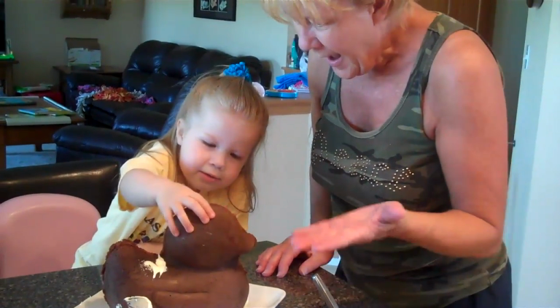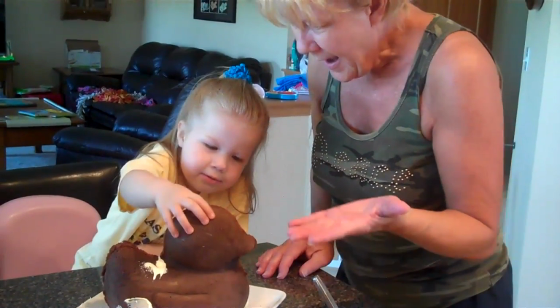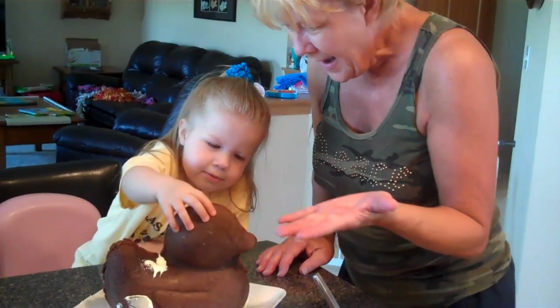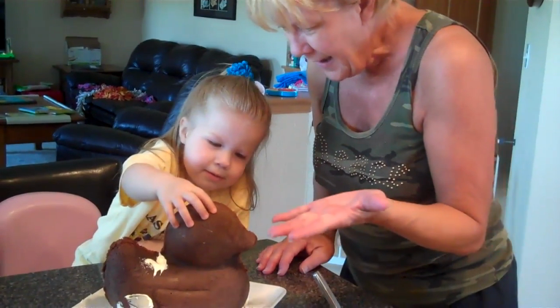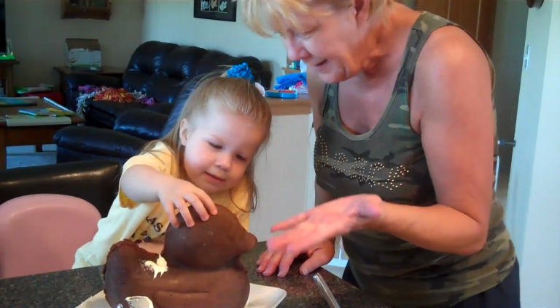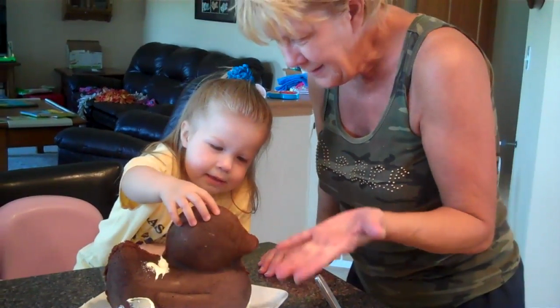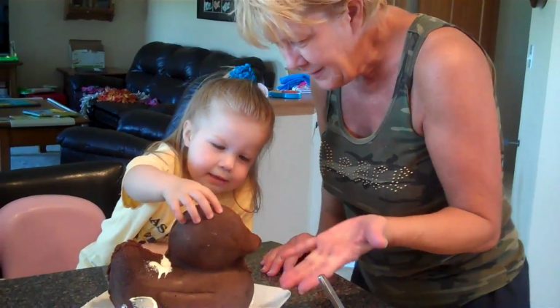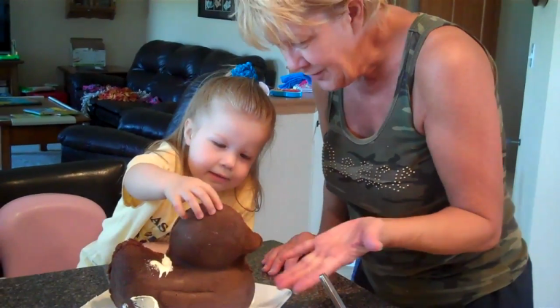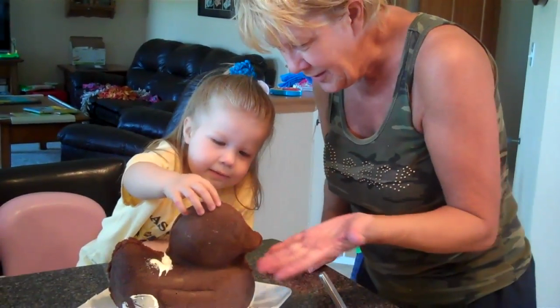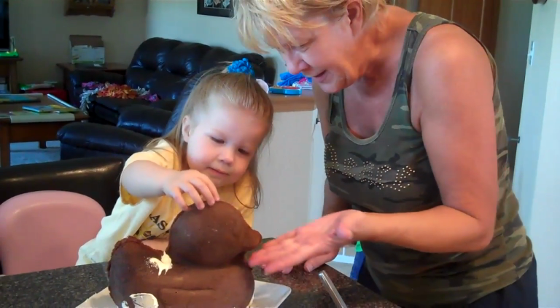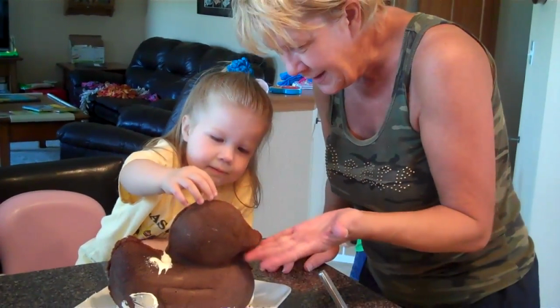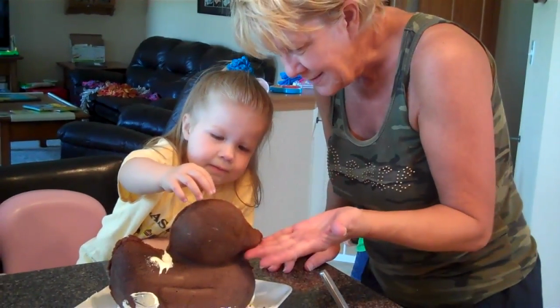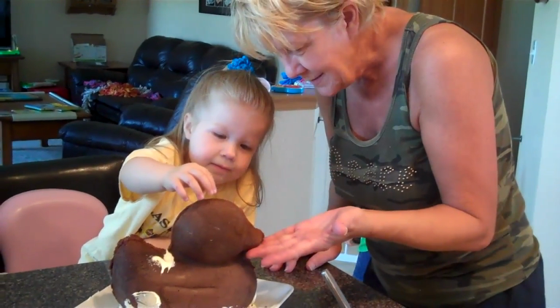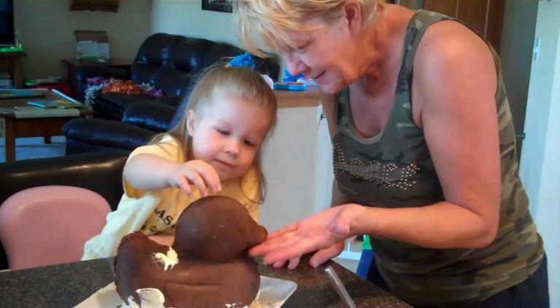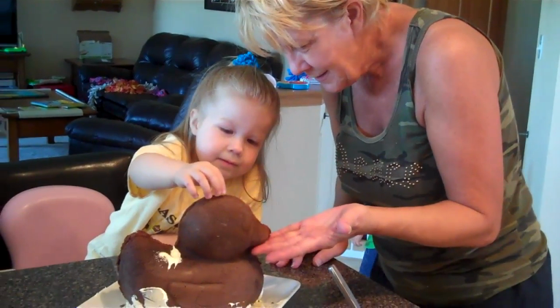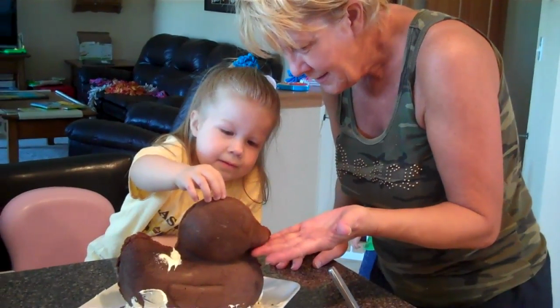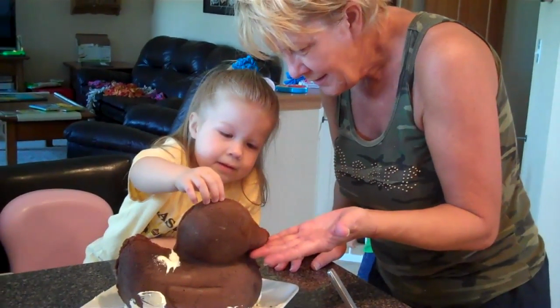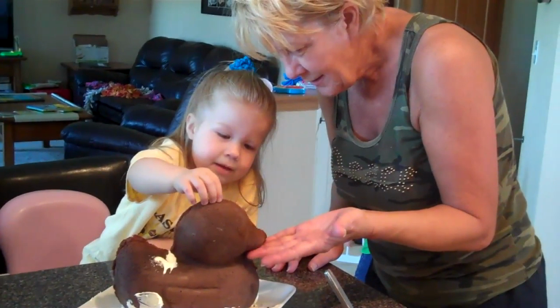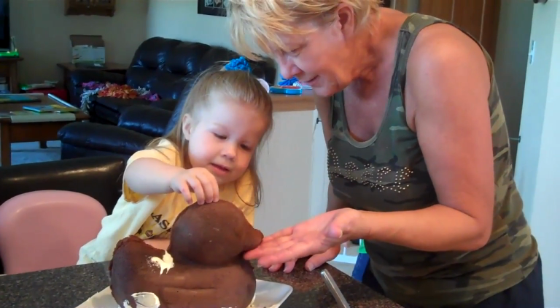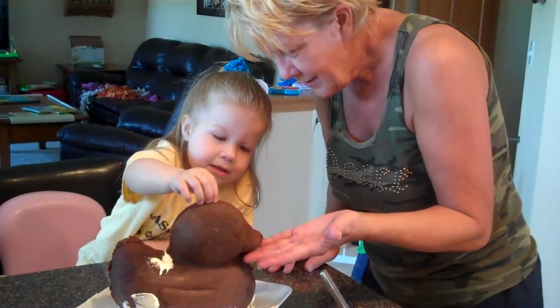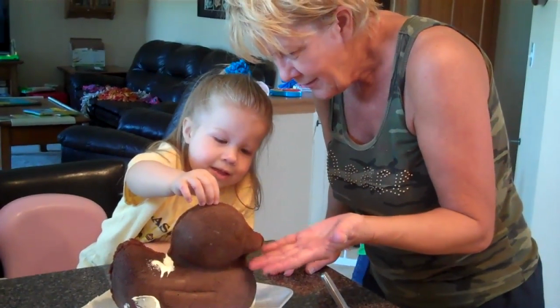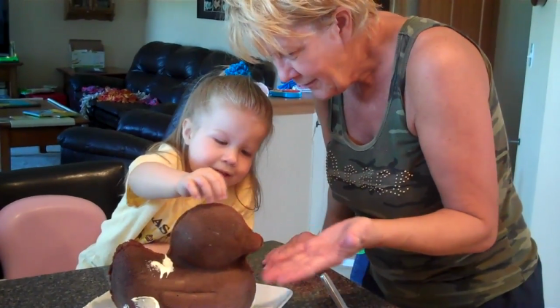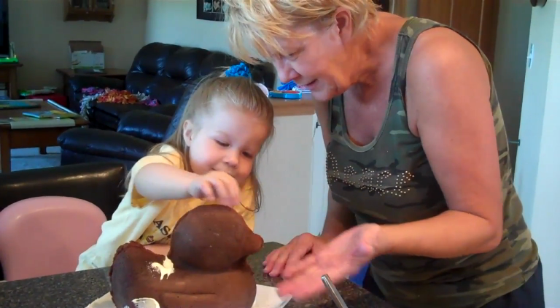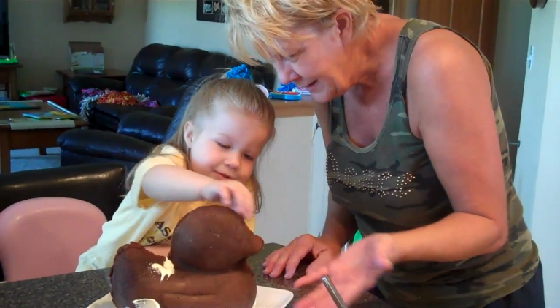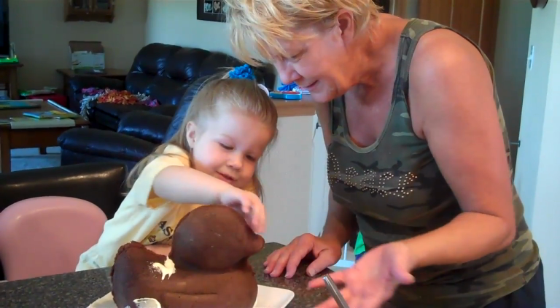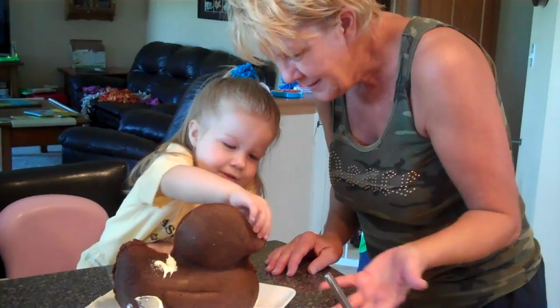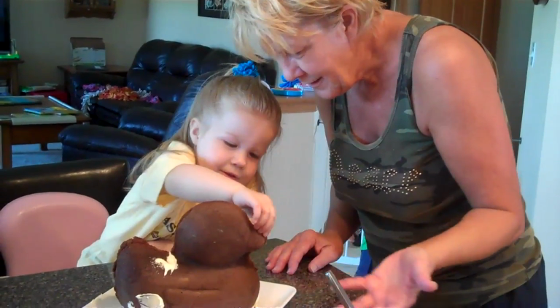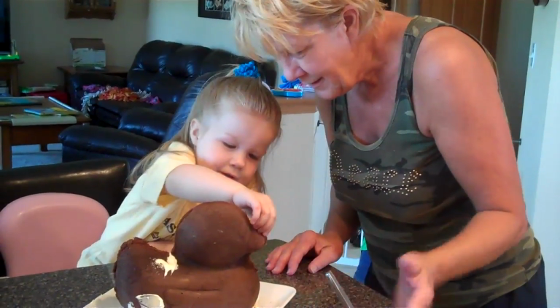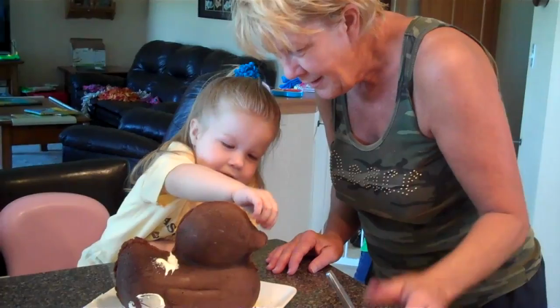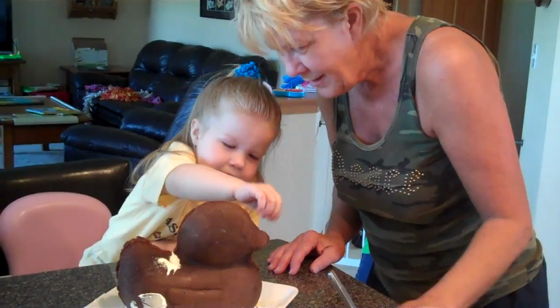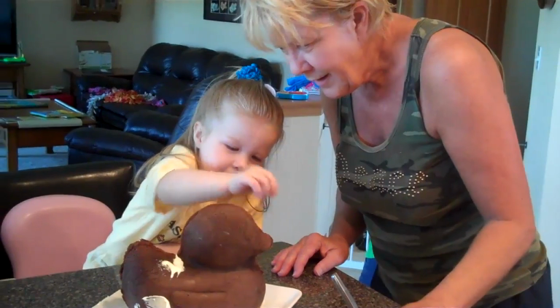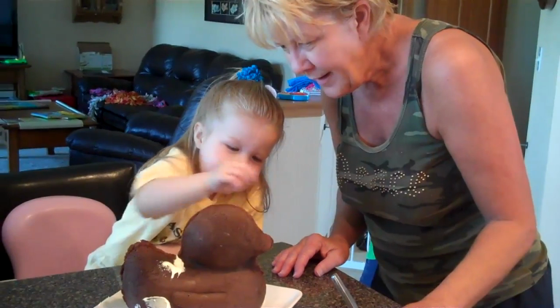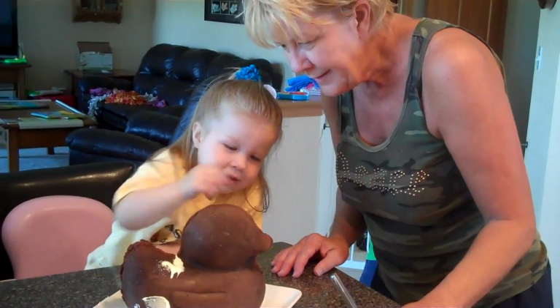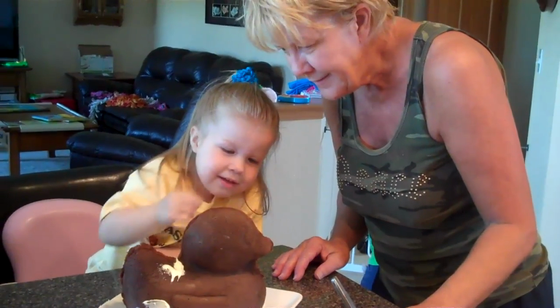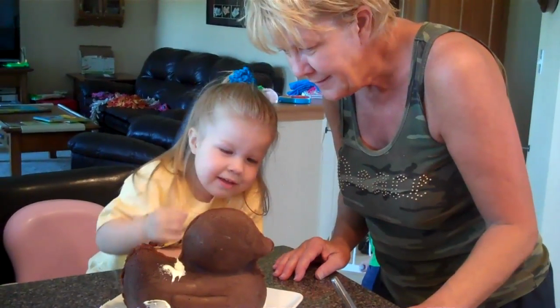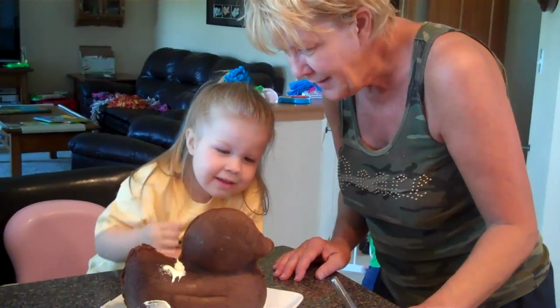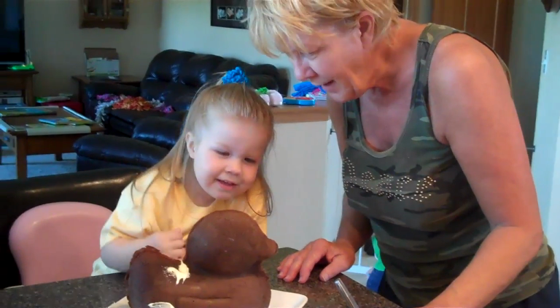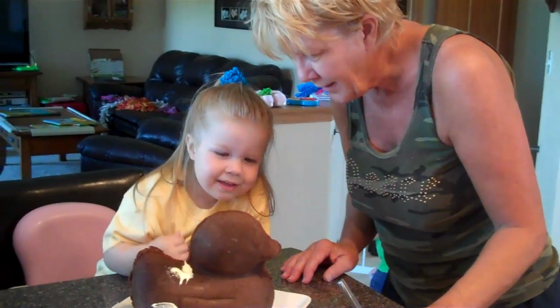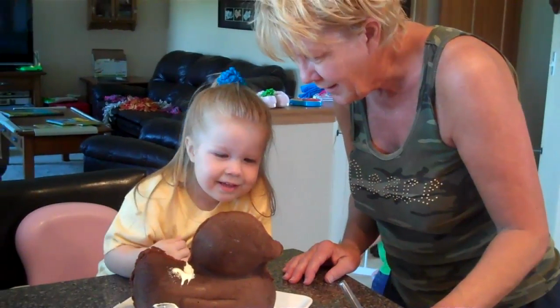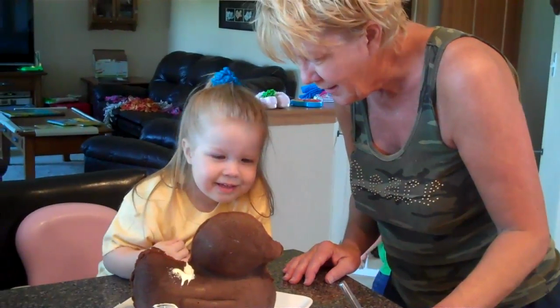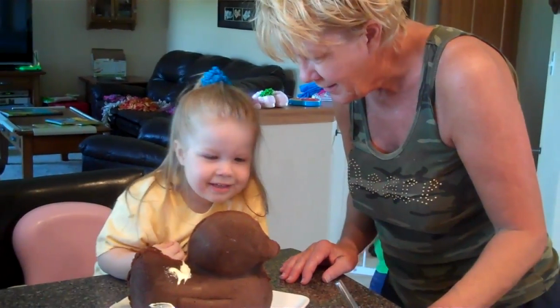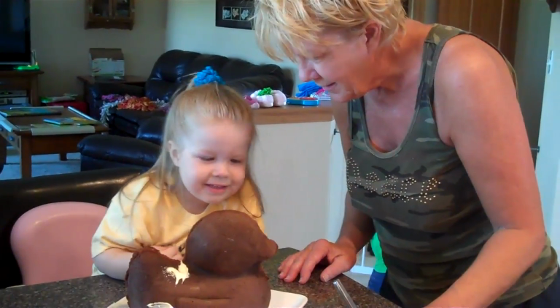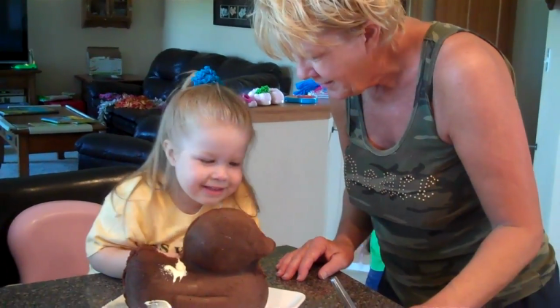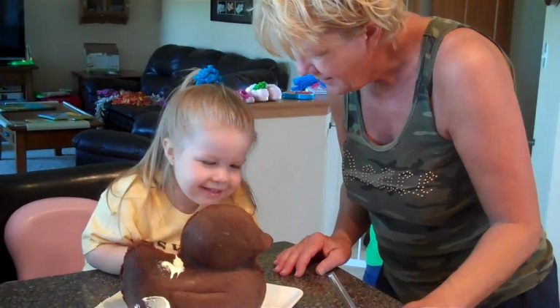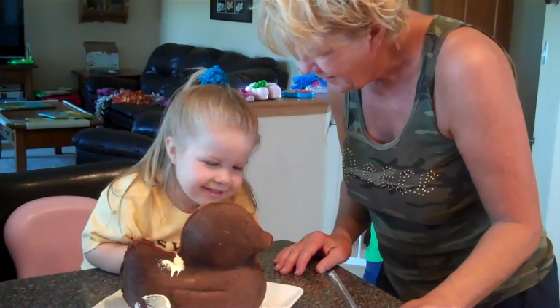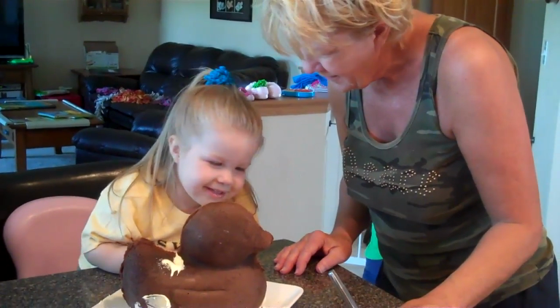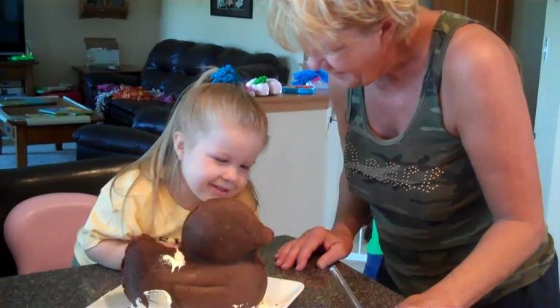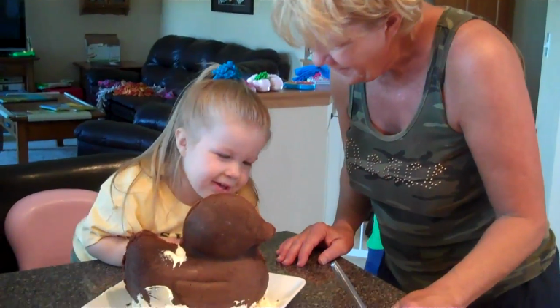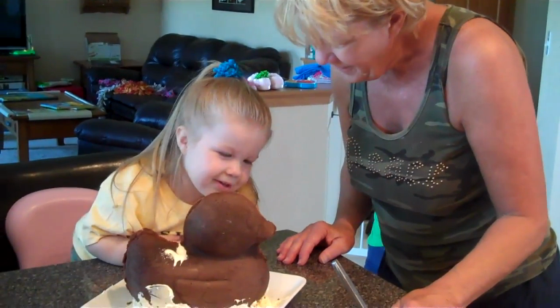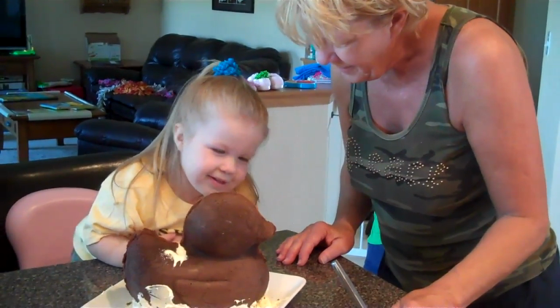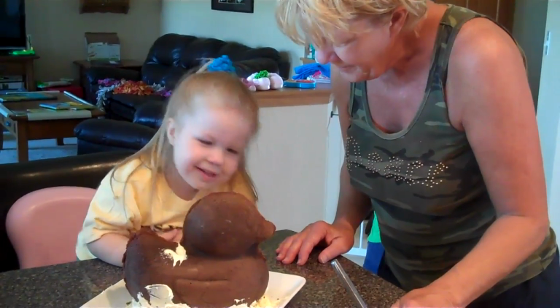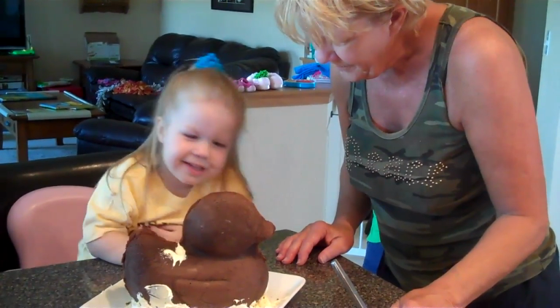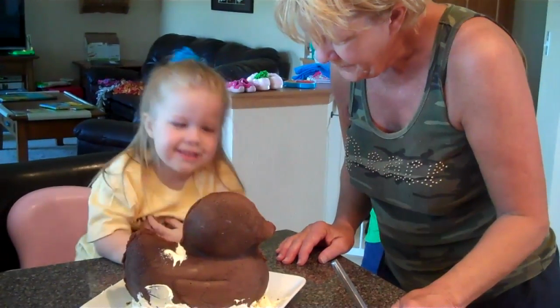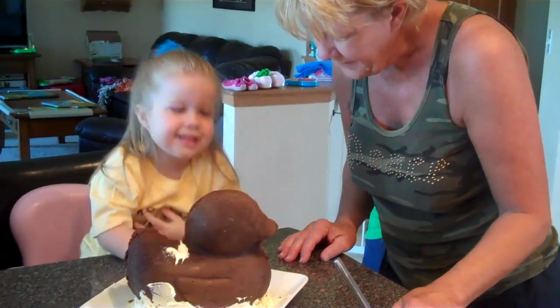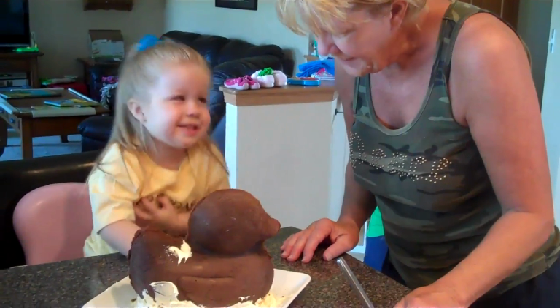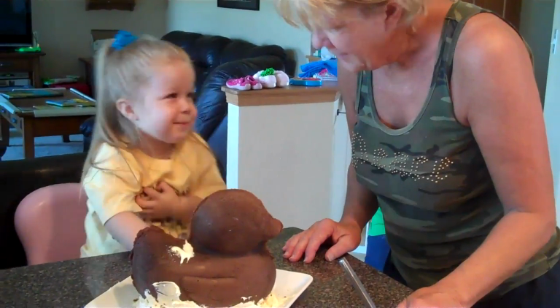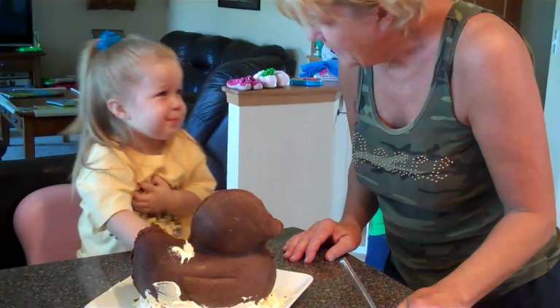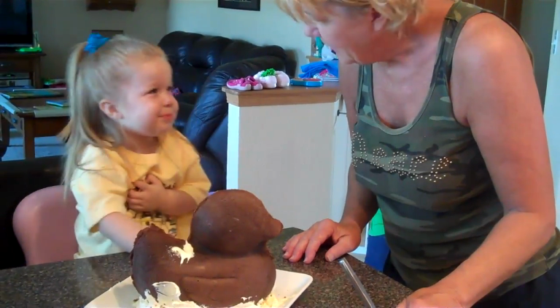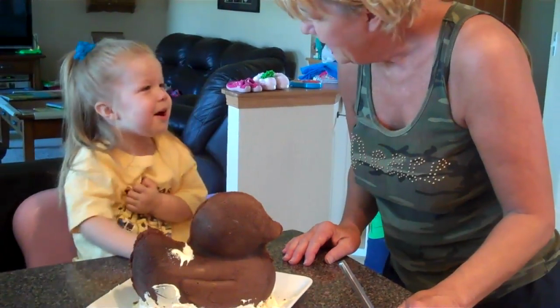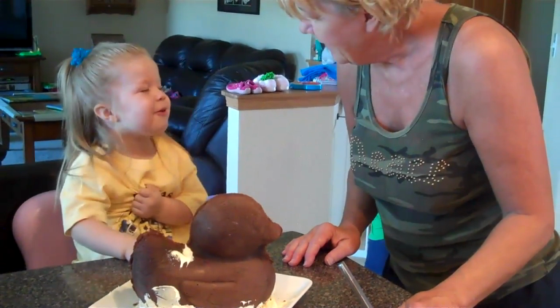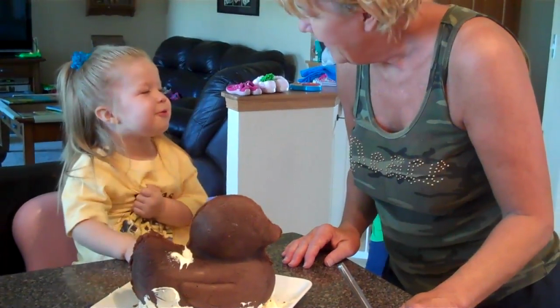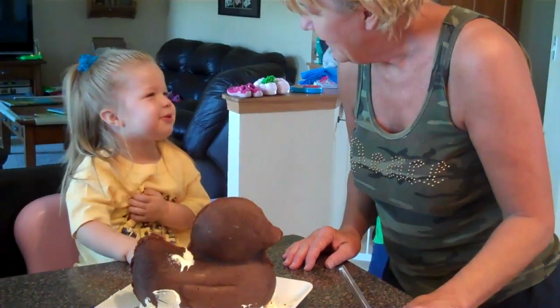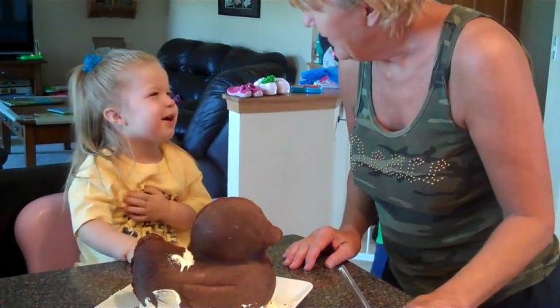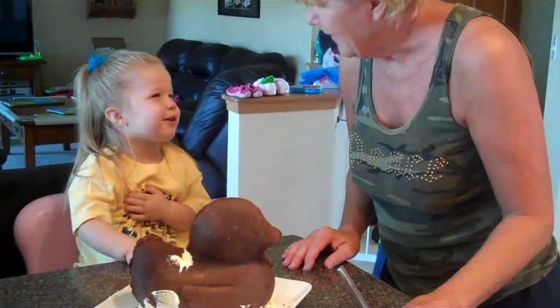And look at it! It's a duck. It's a brown duck.